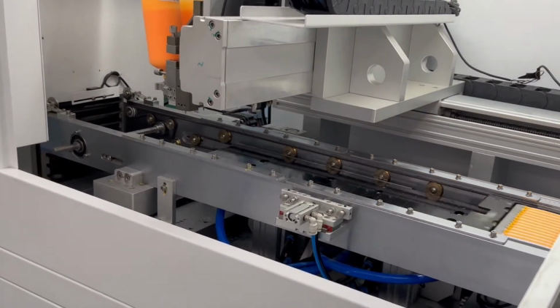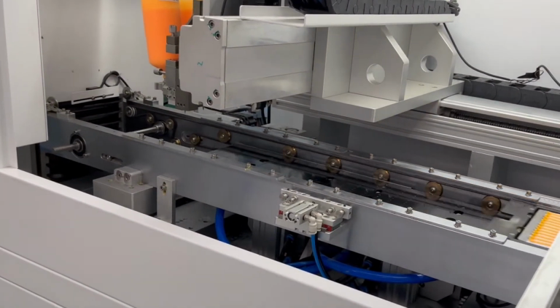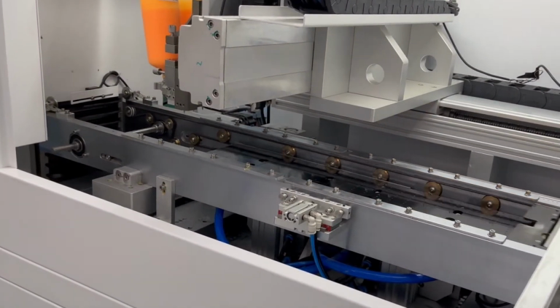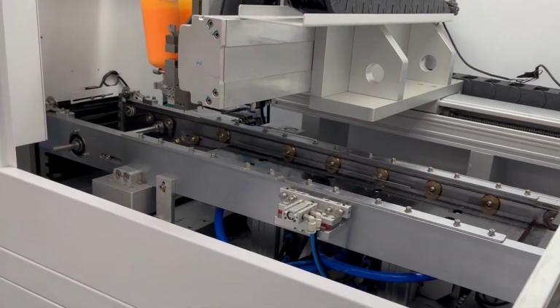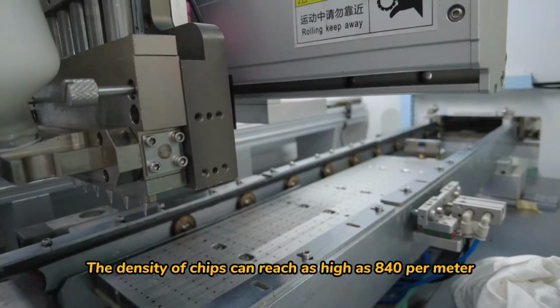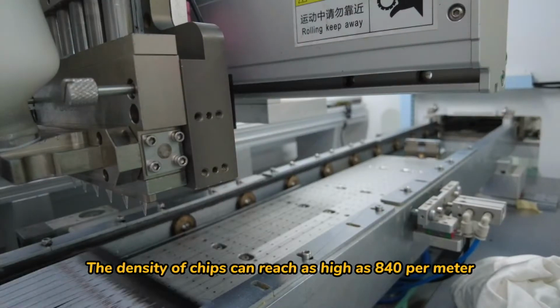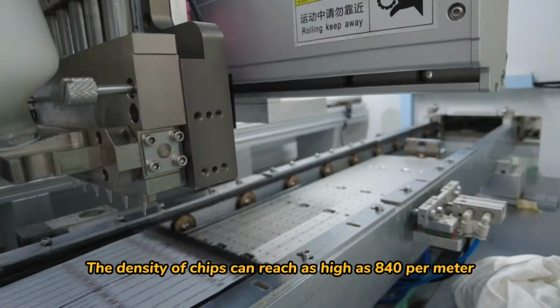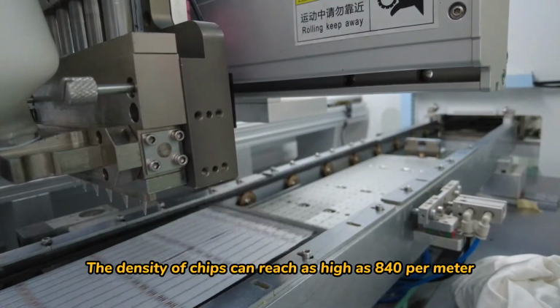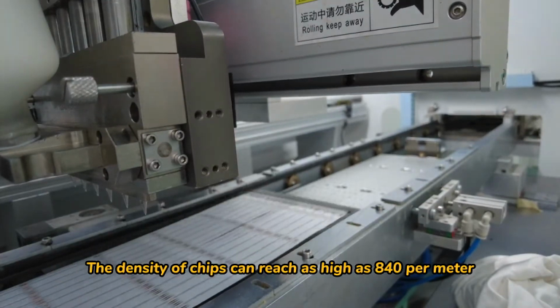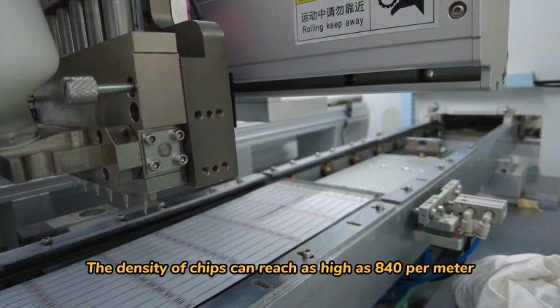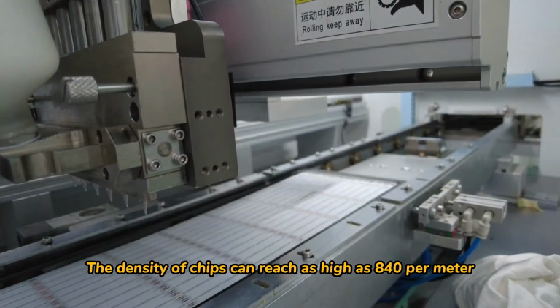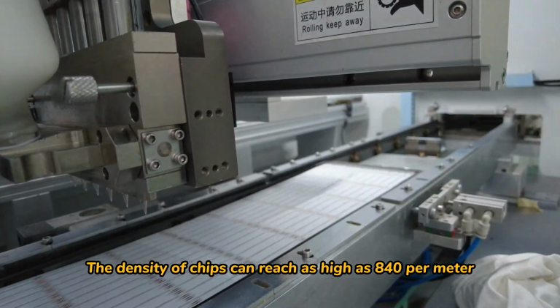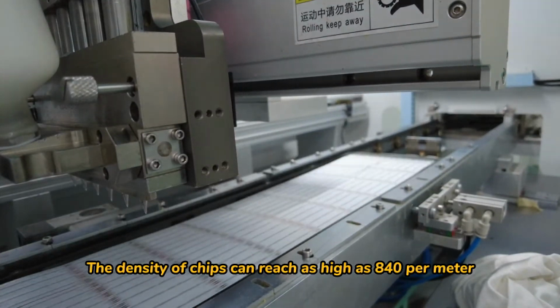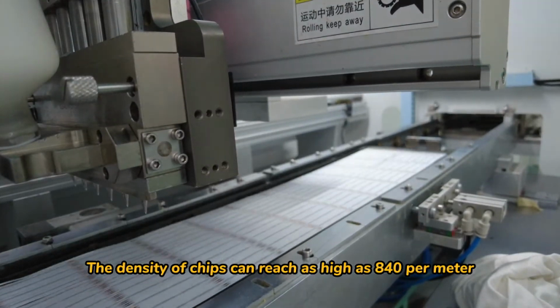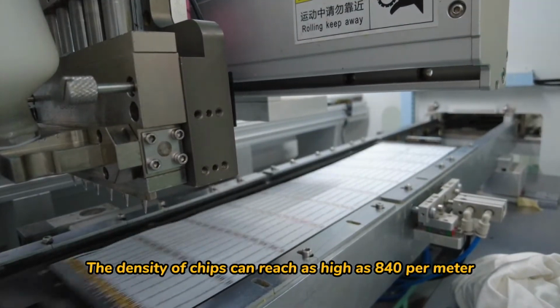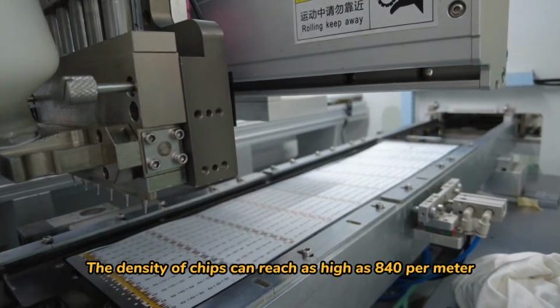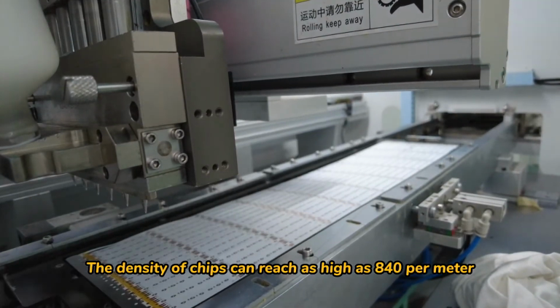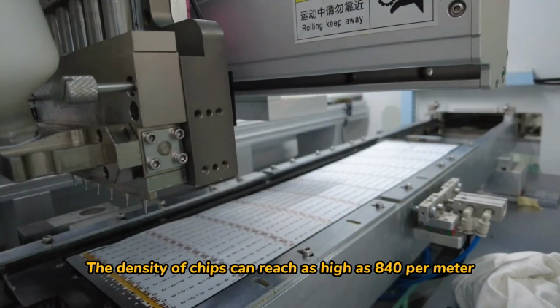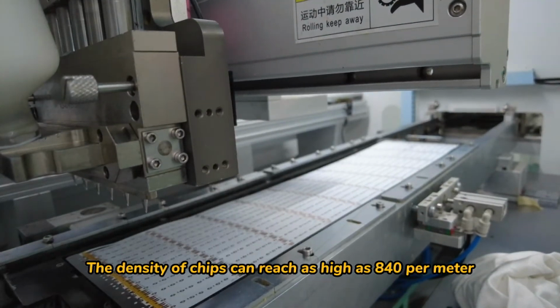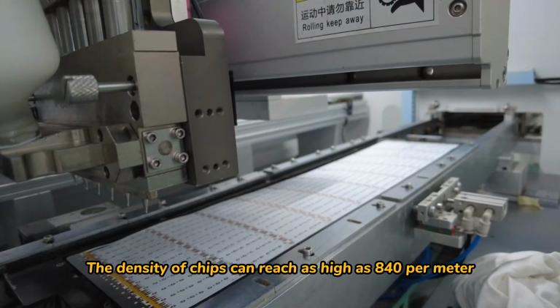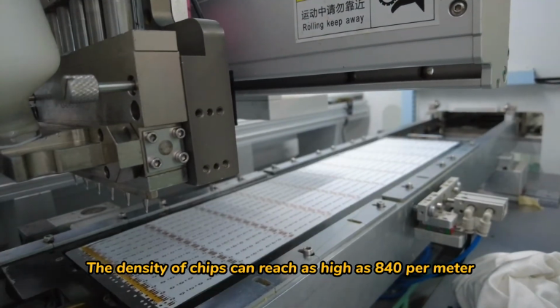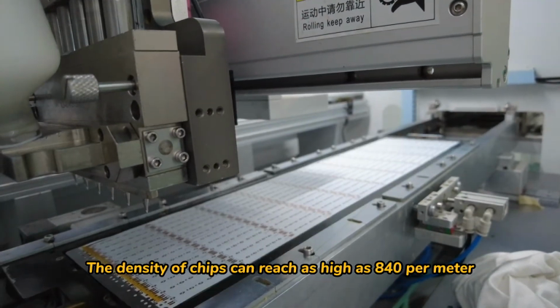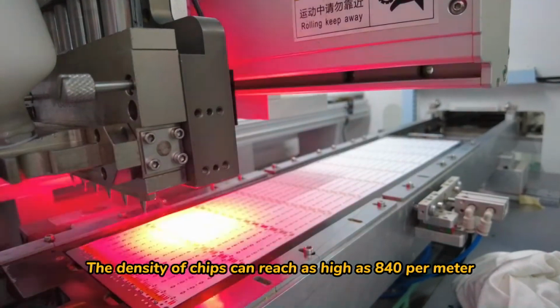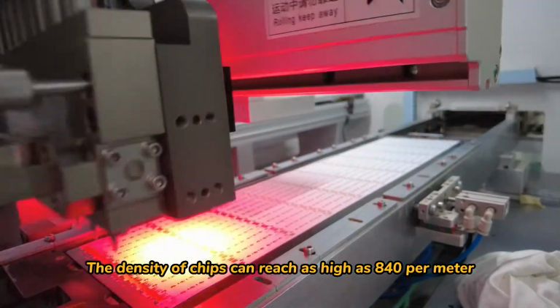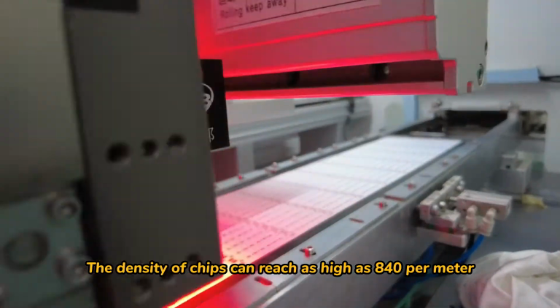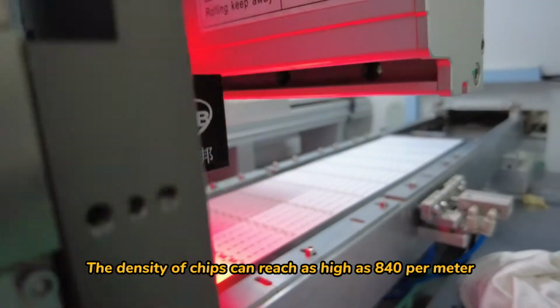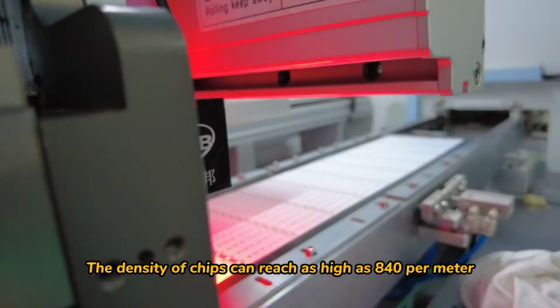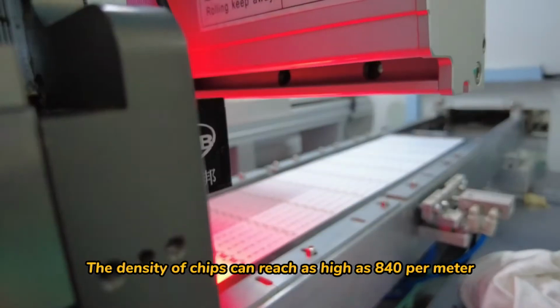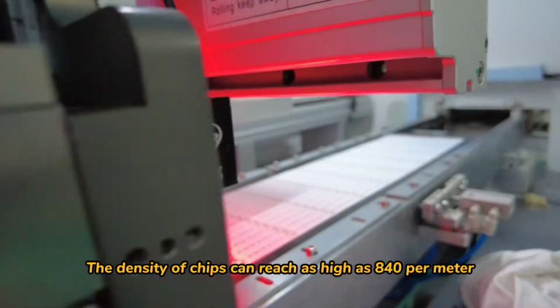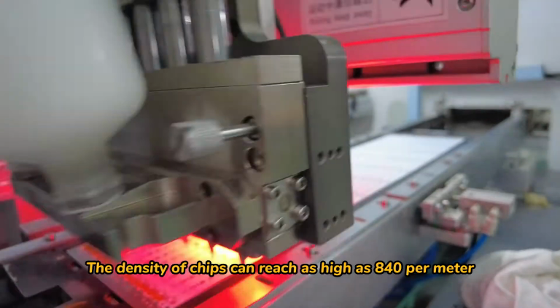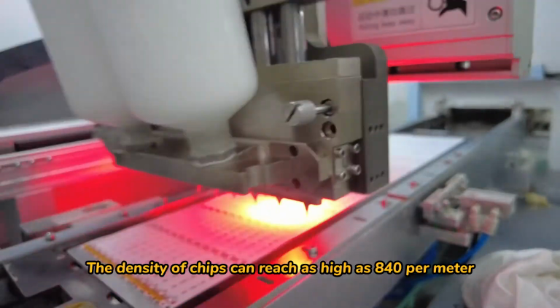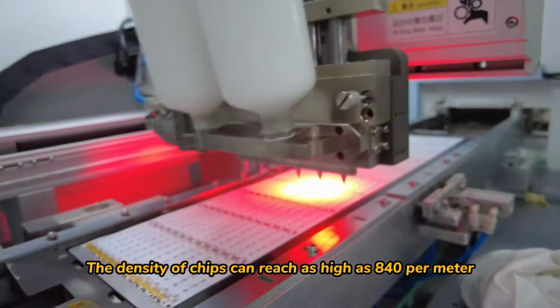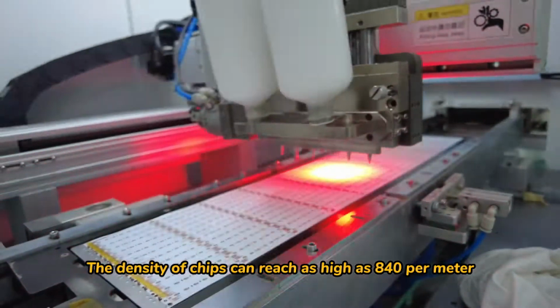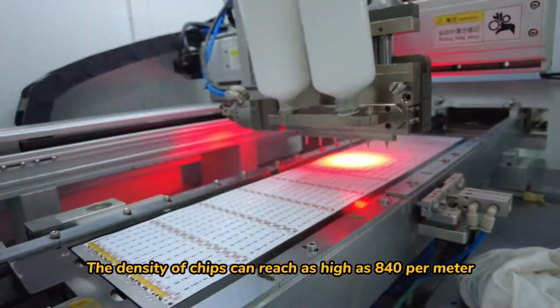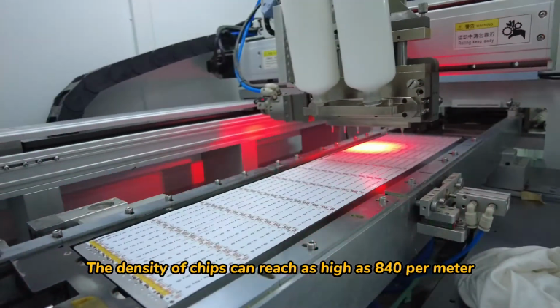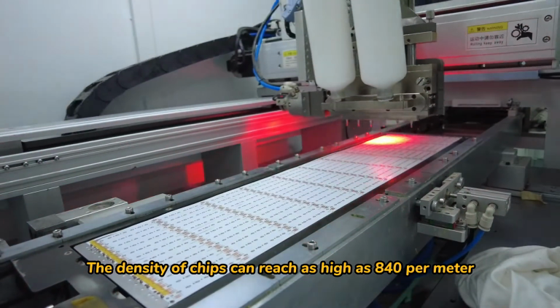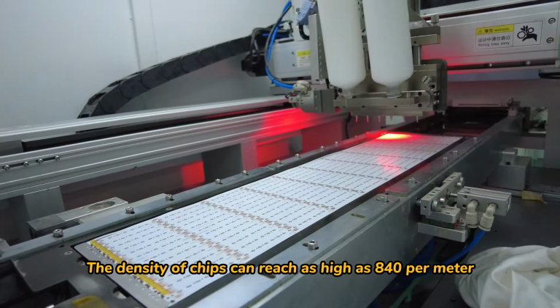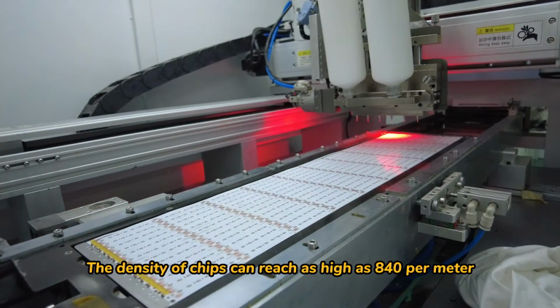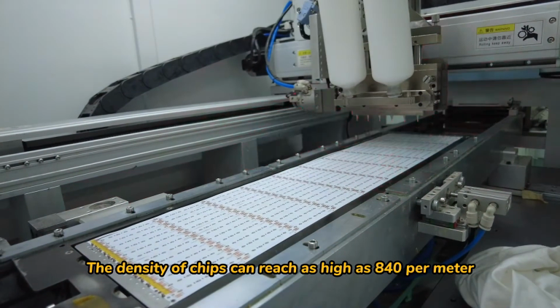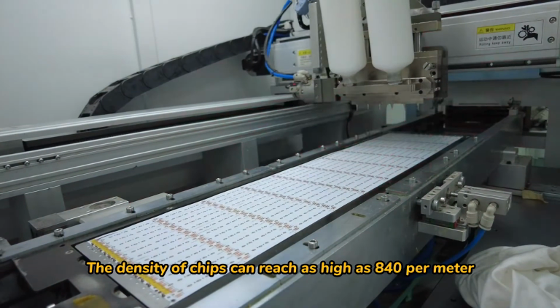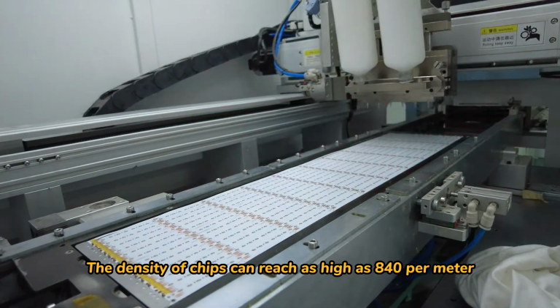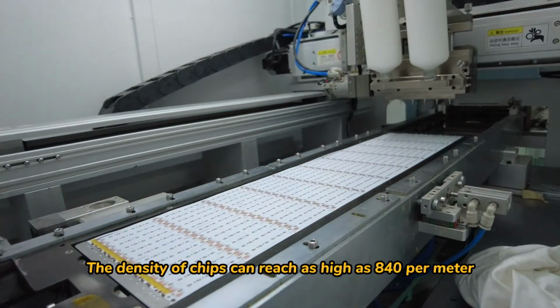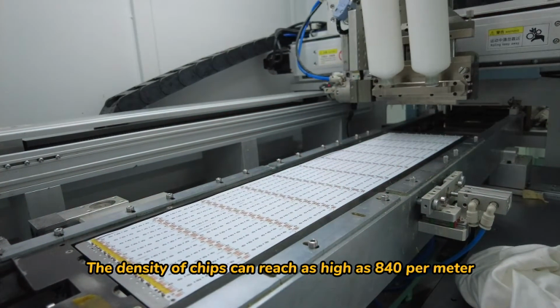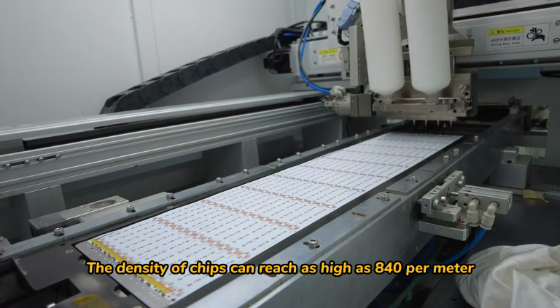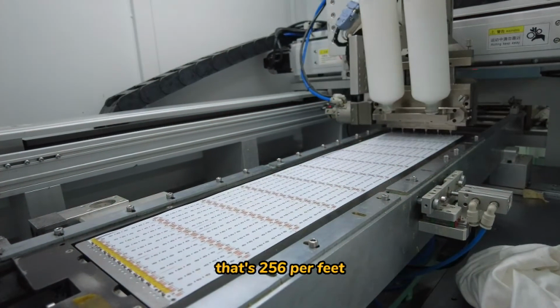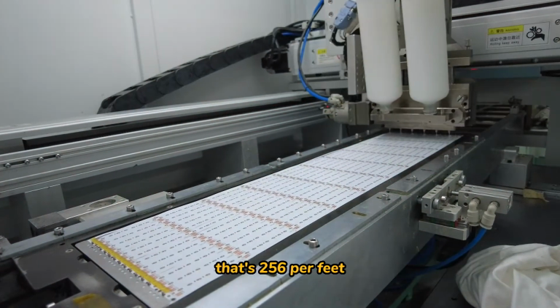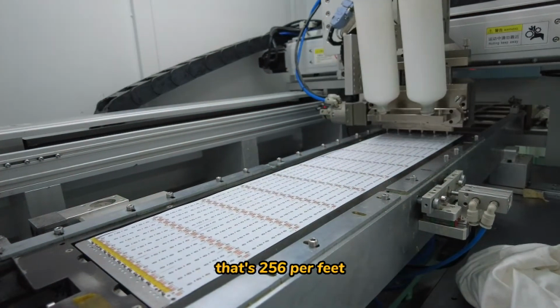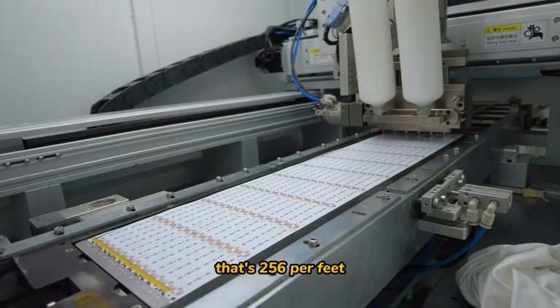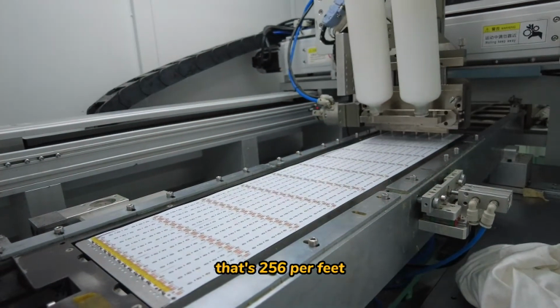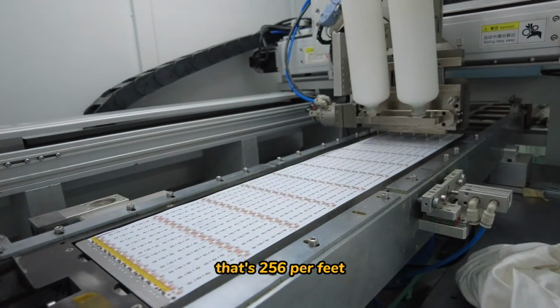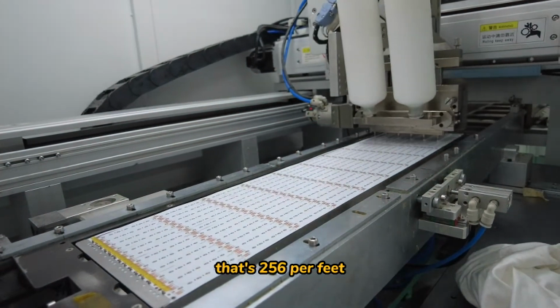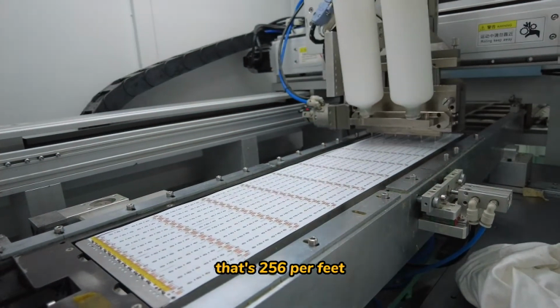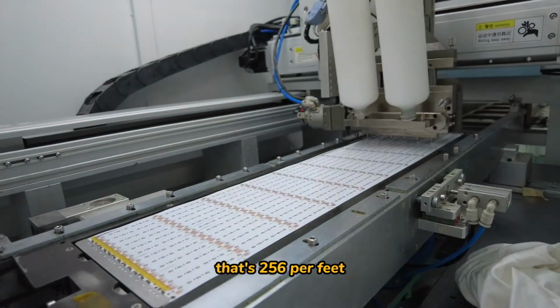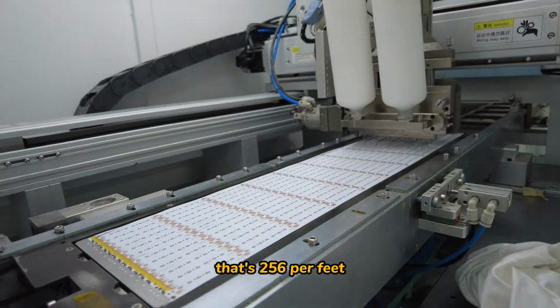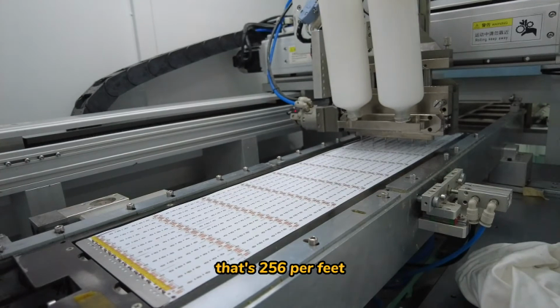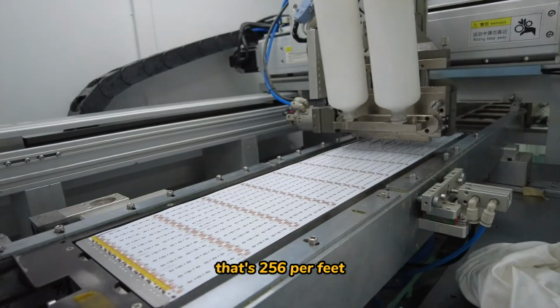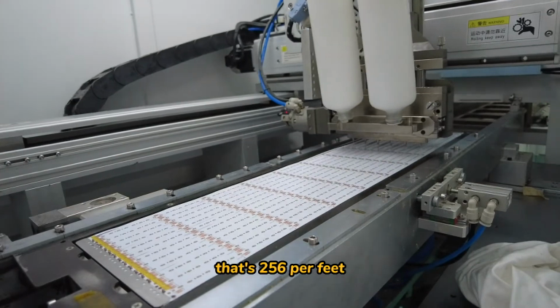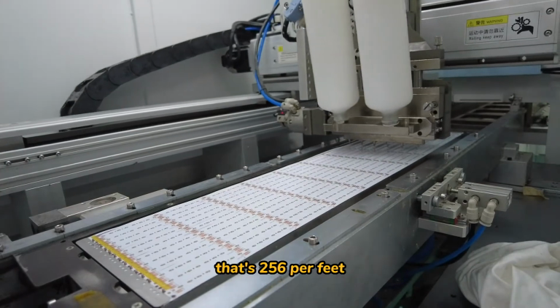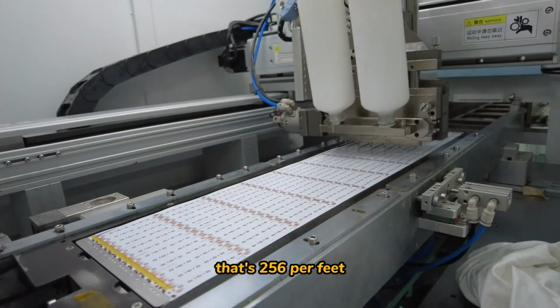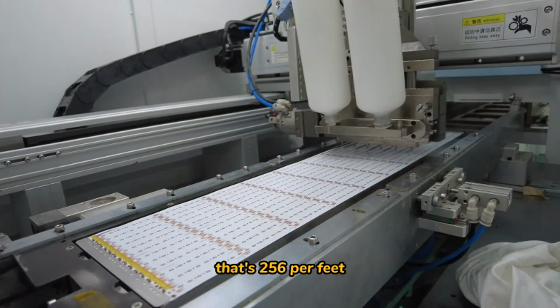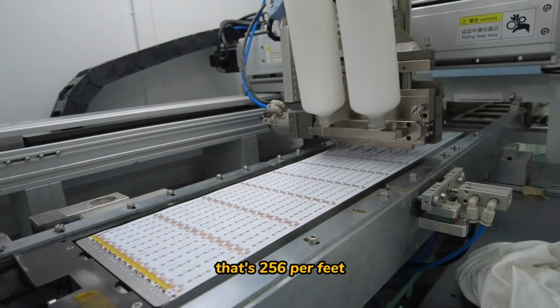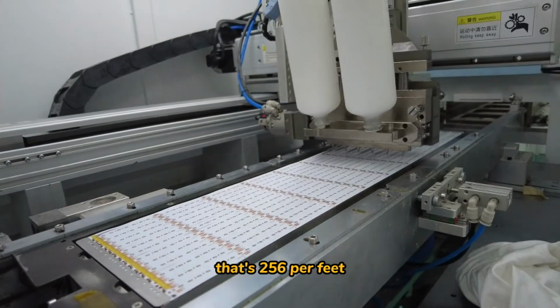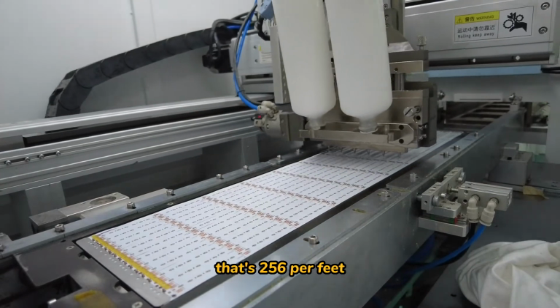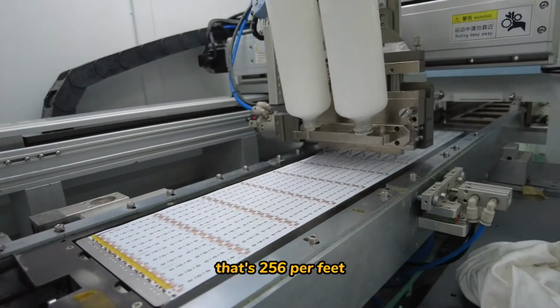The density of chips can reach as high as 840 per meter, or 256 per foot.